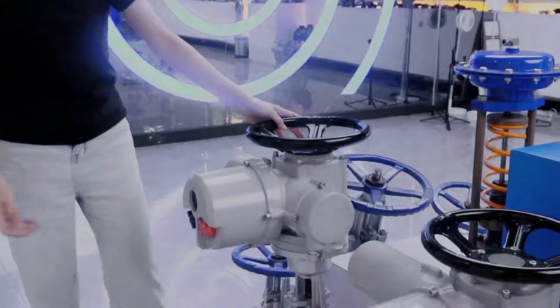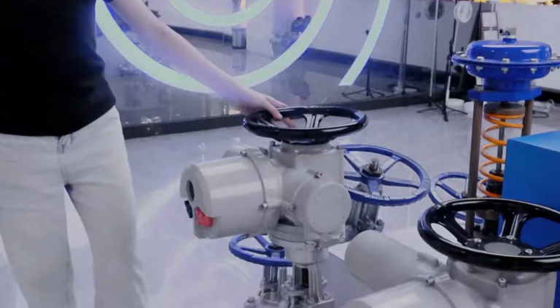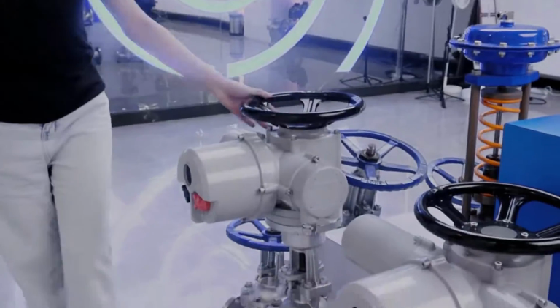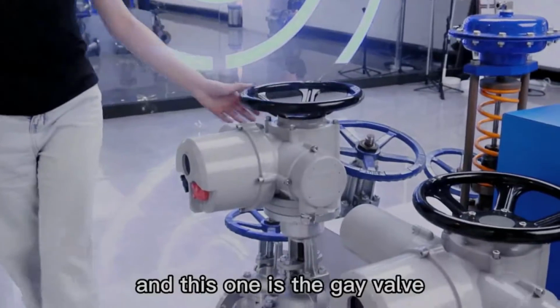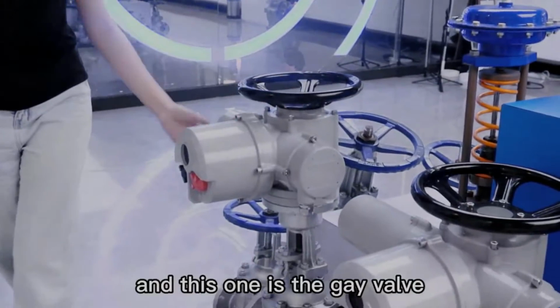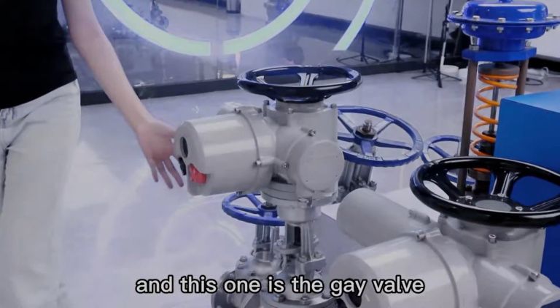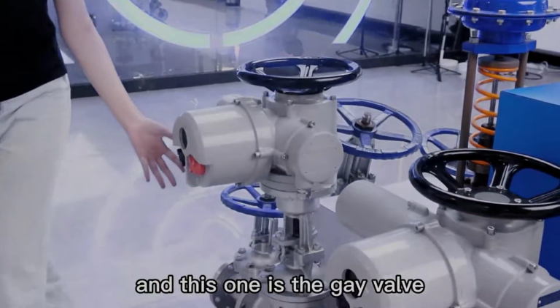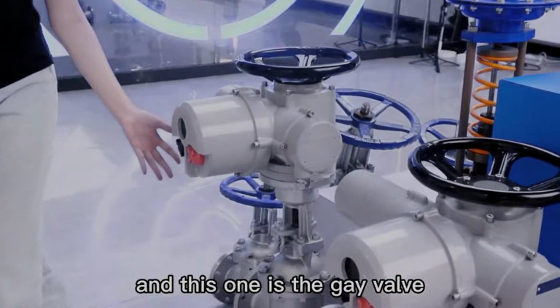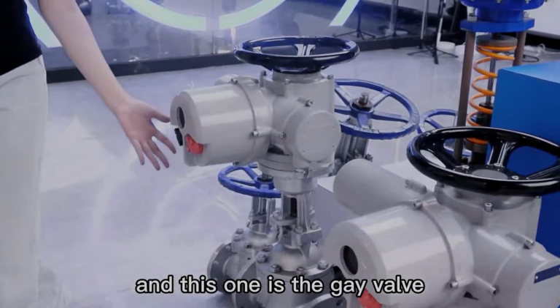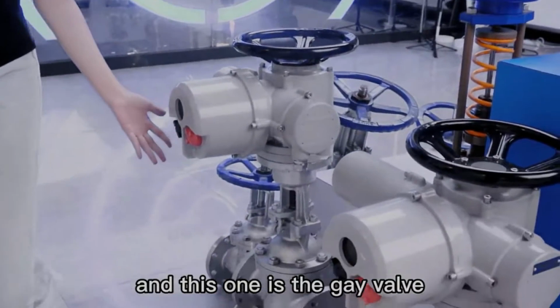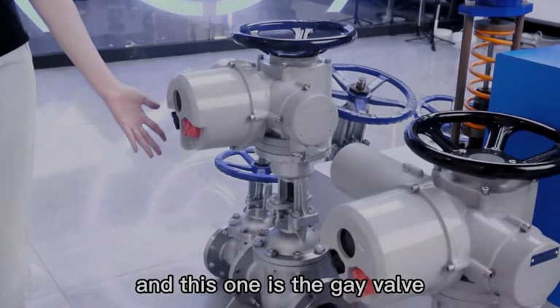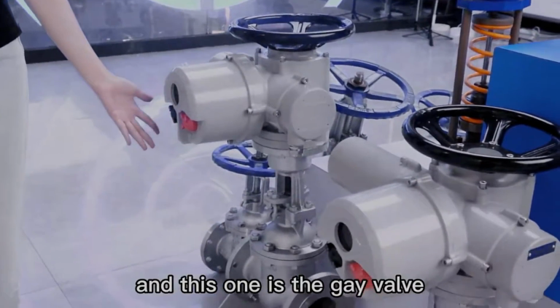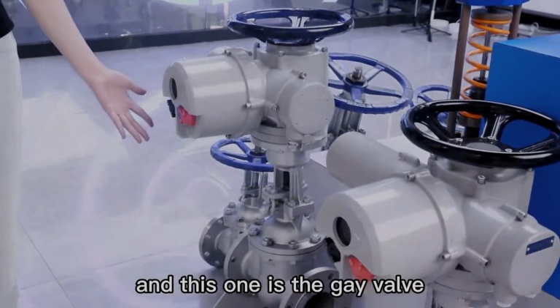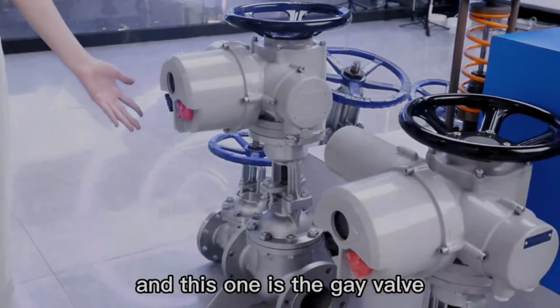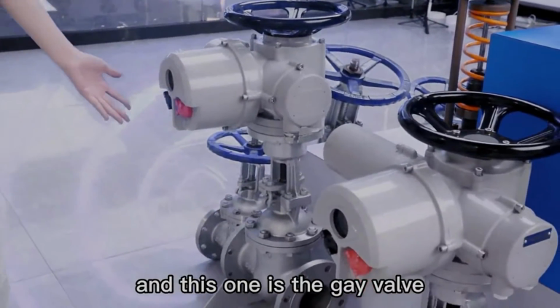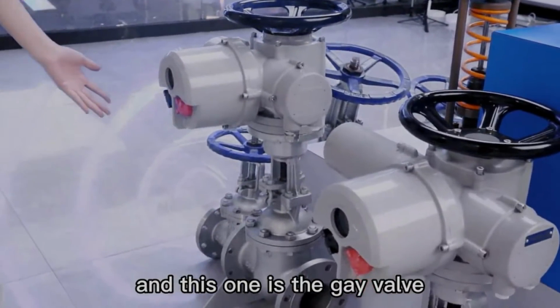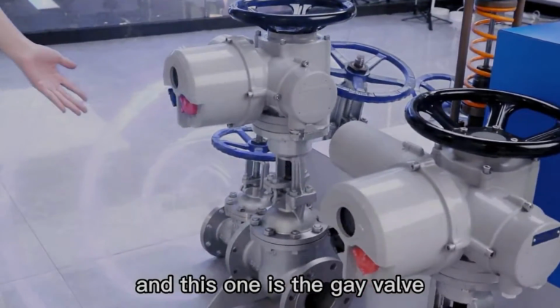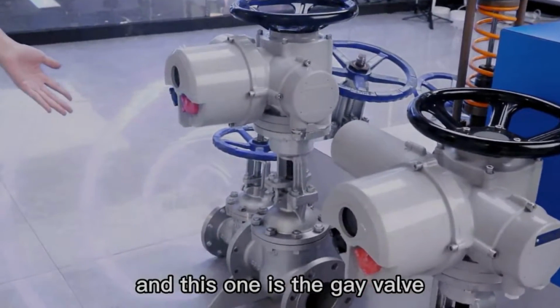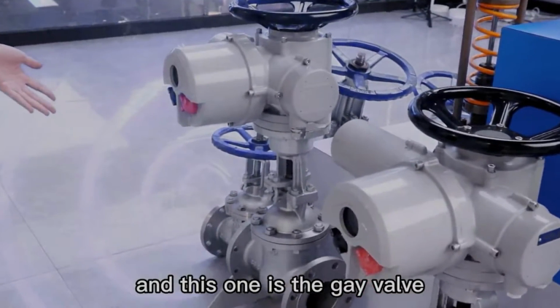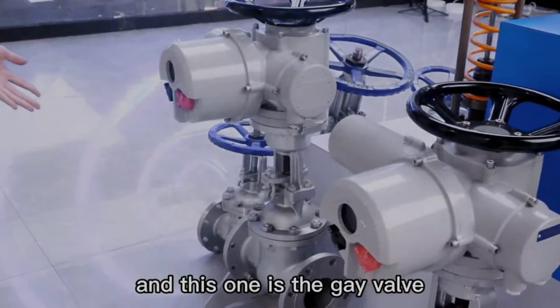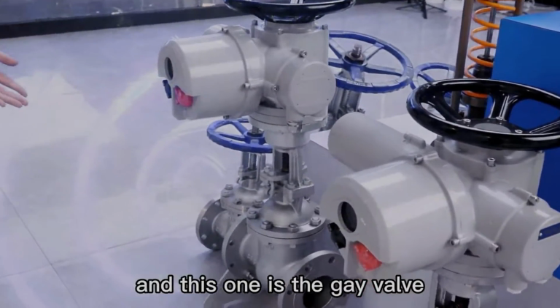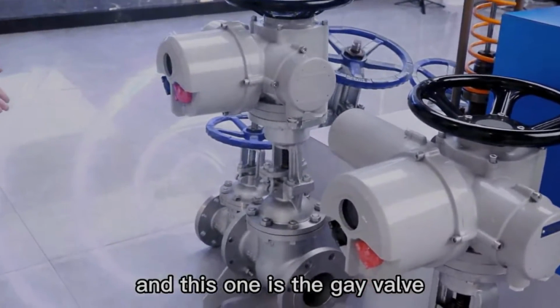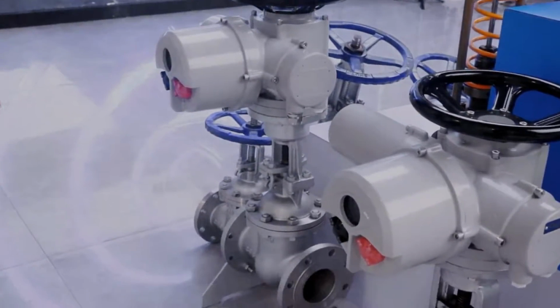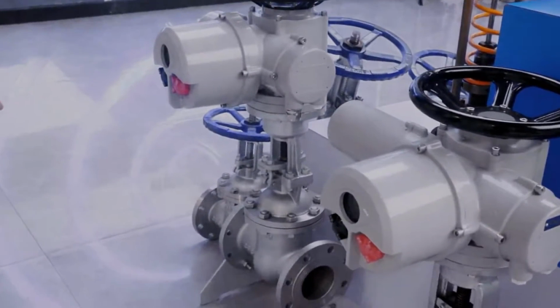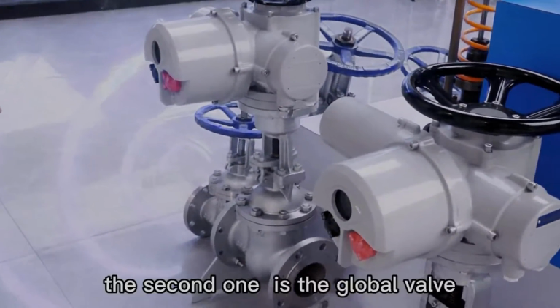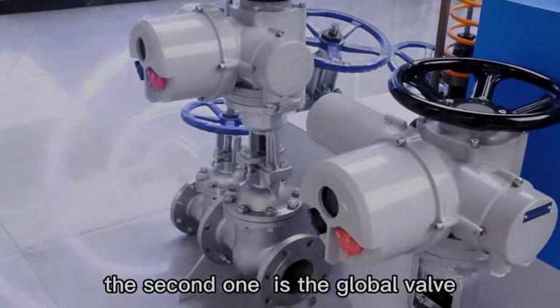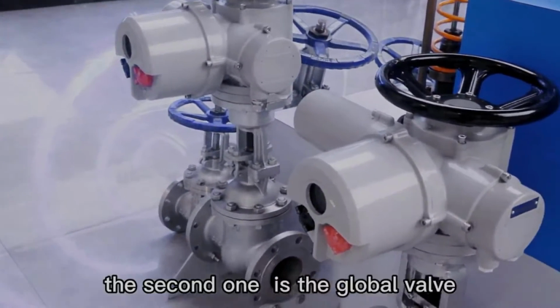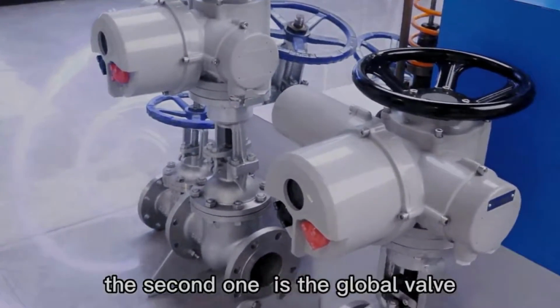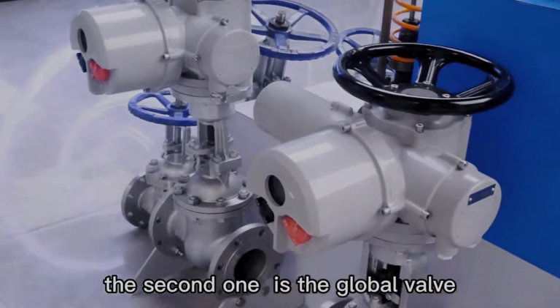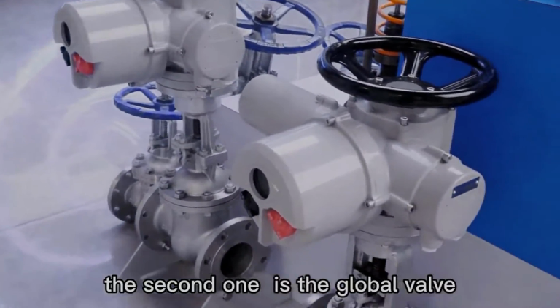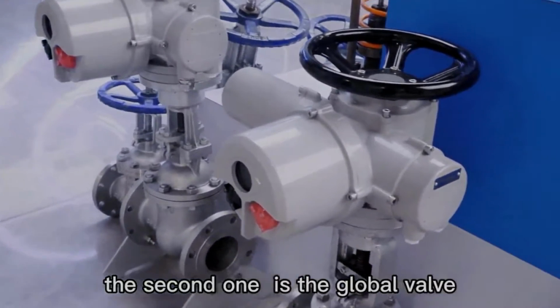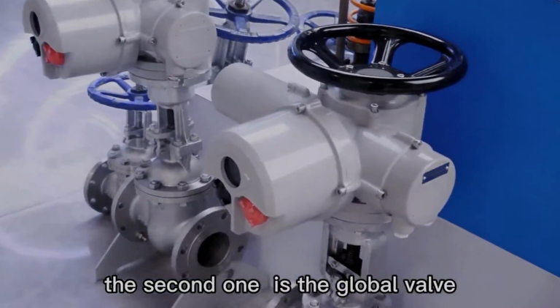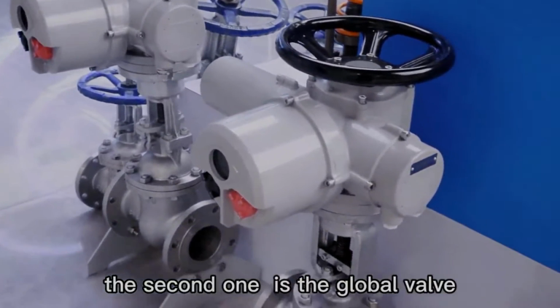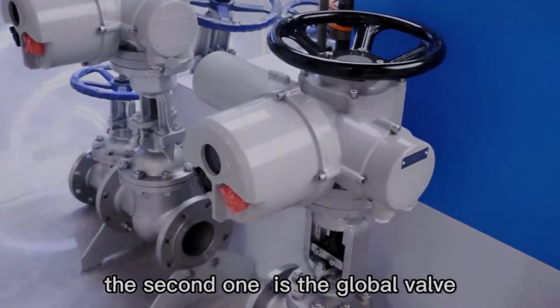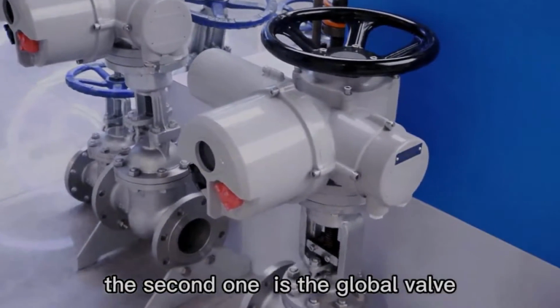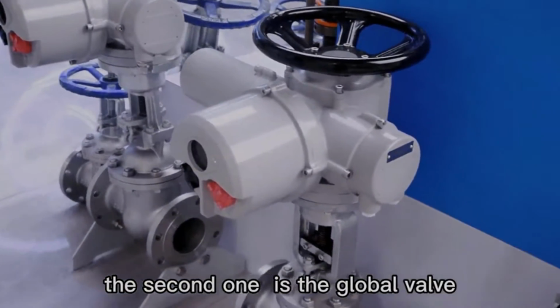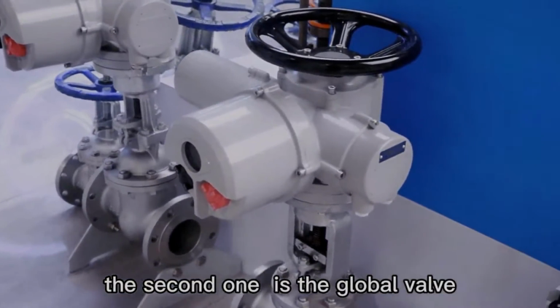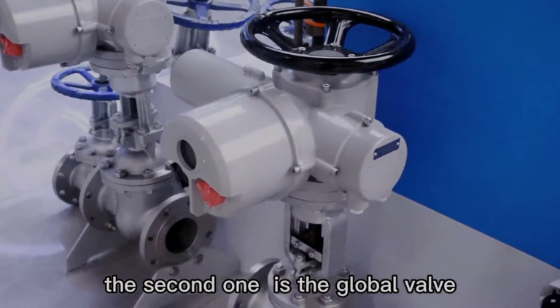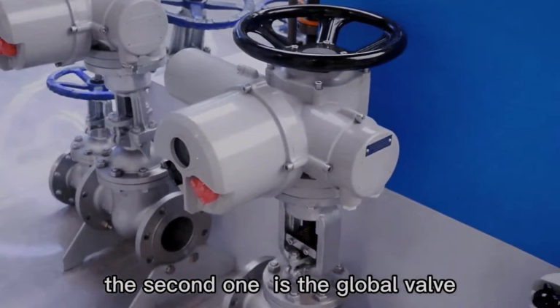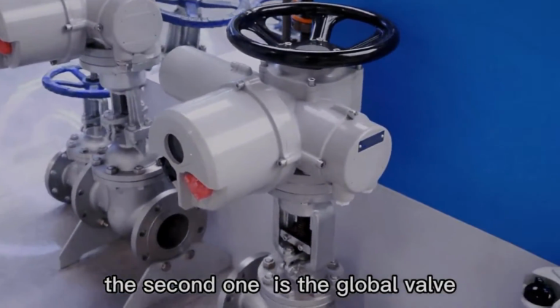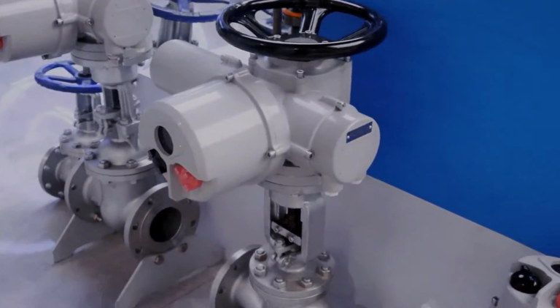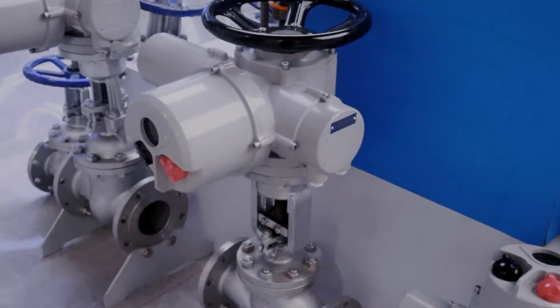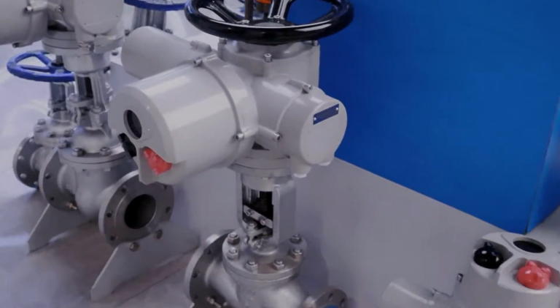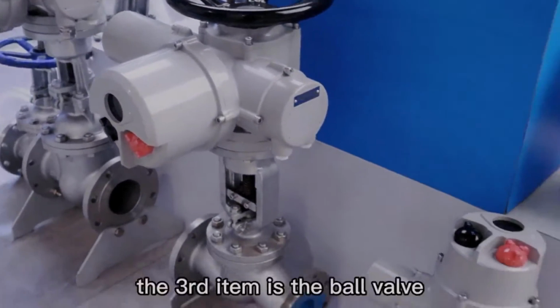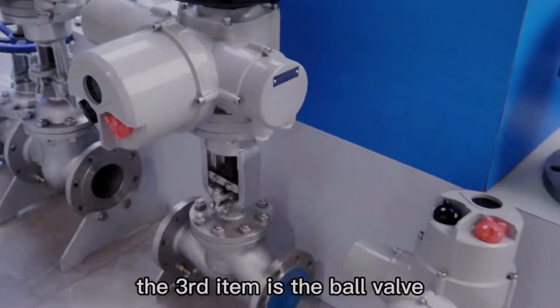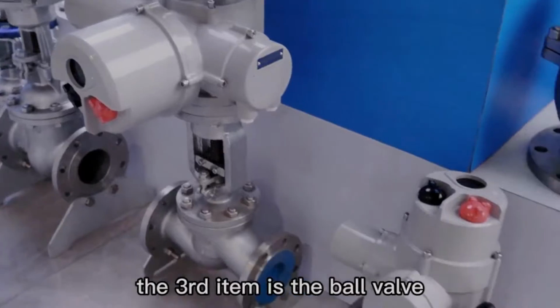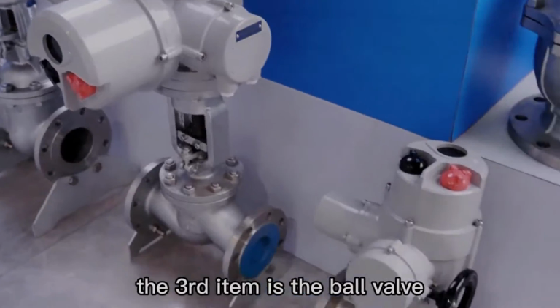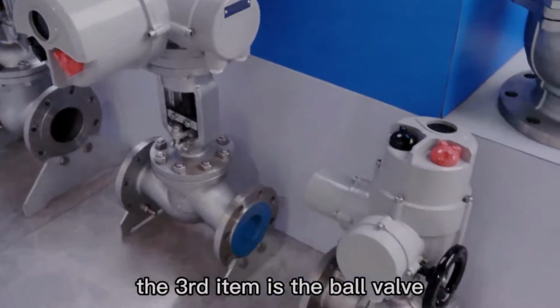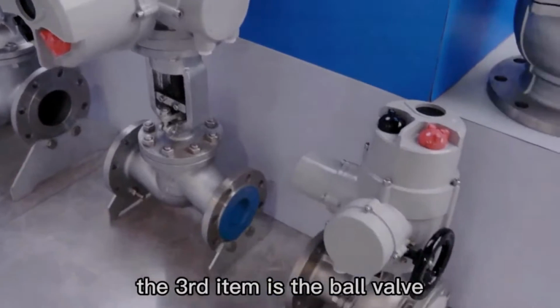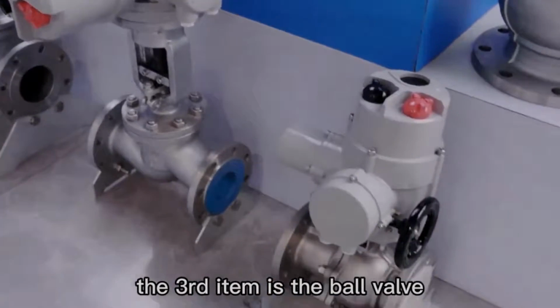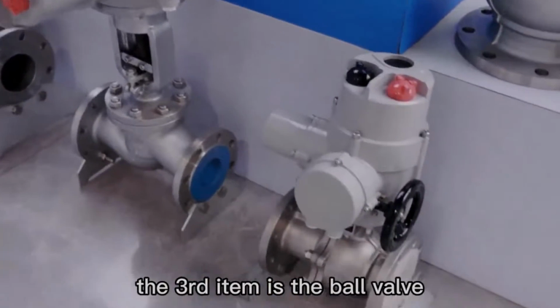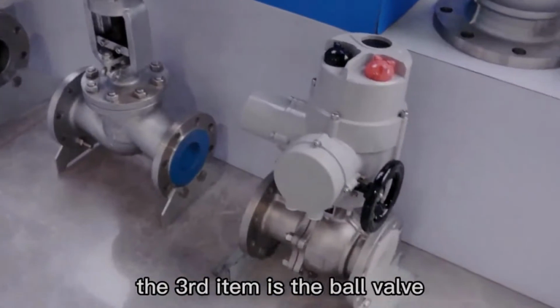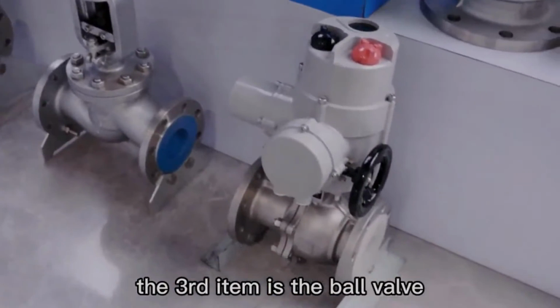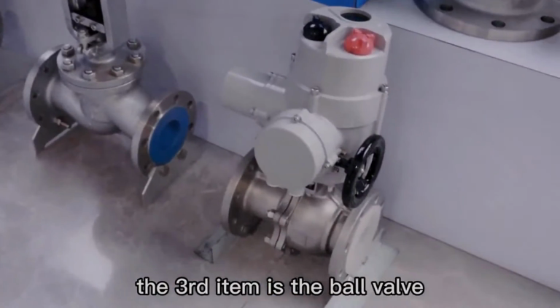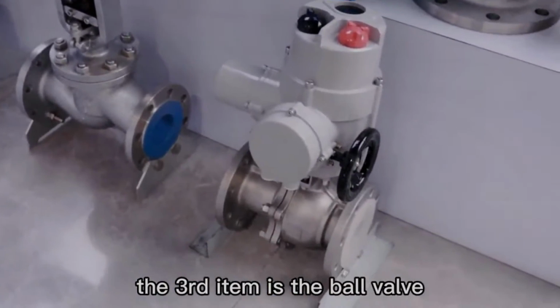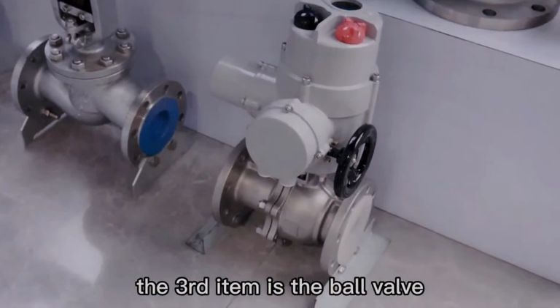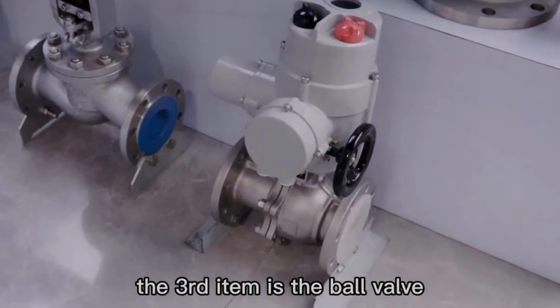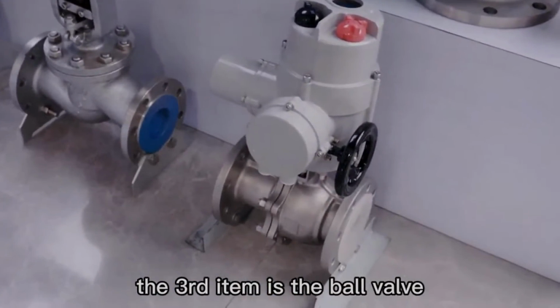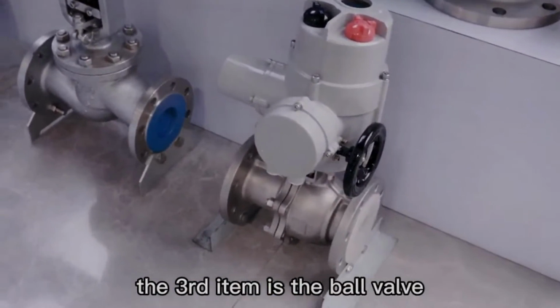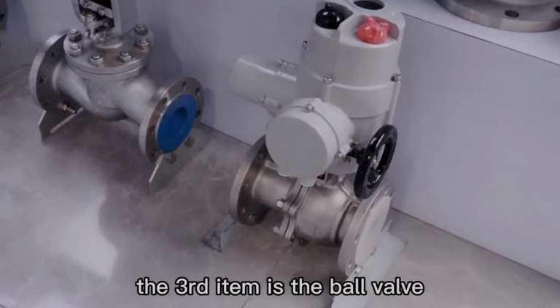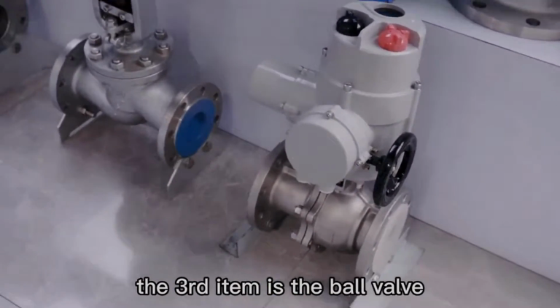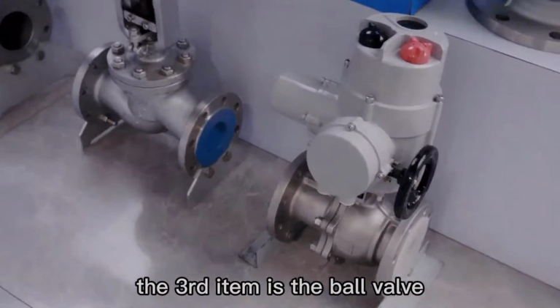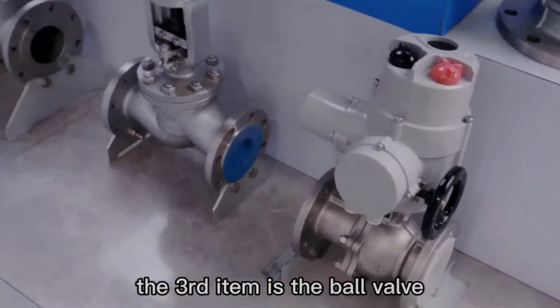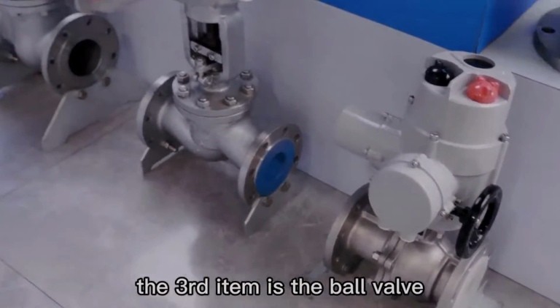This one is the gate valve. The second one is the globe valve. The third item is the ball valve.